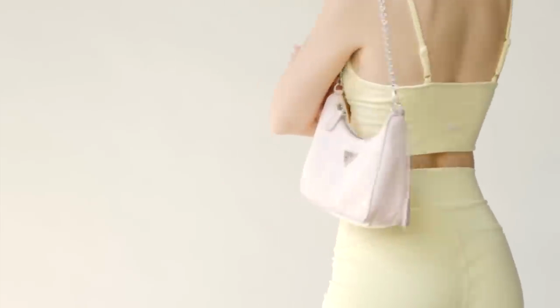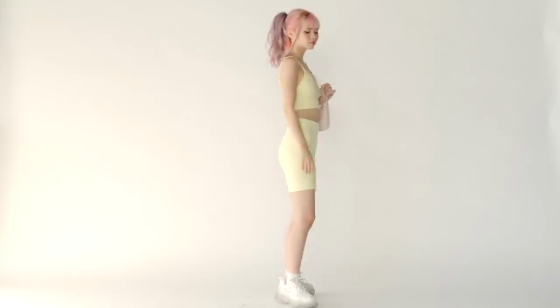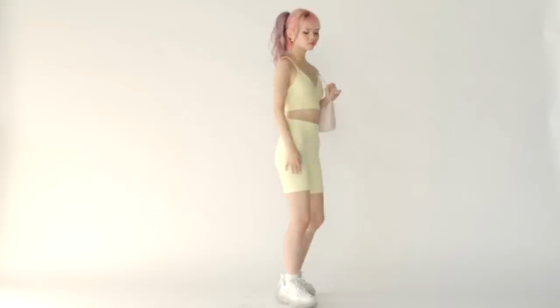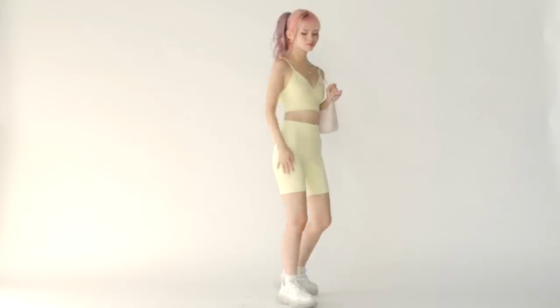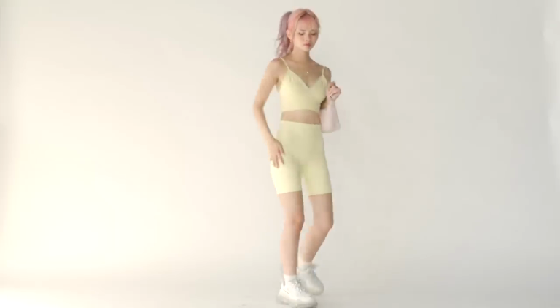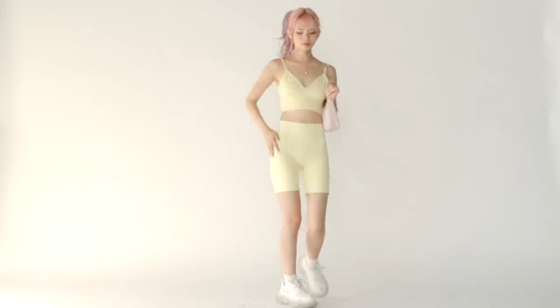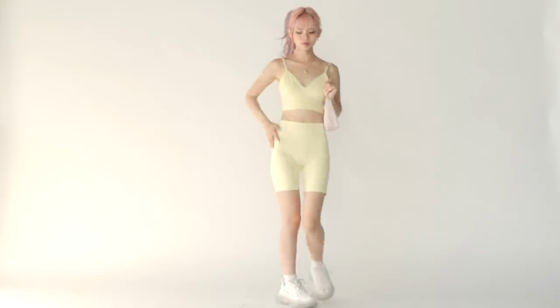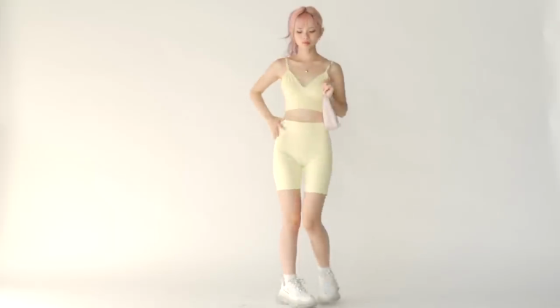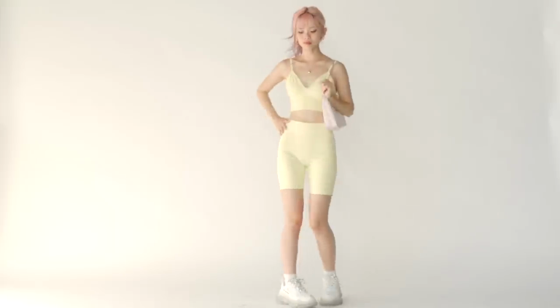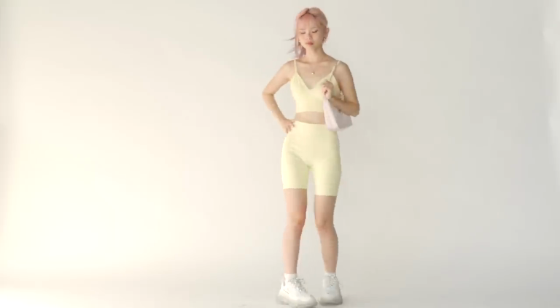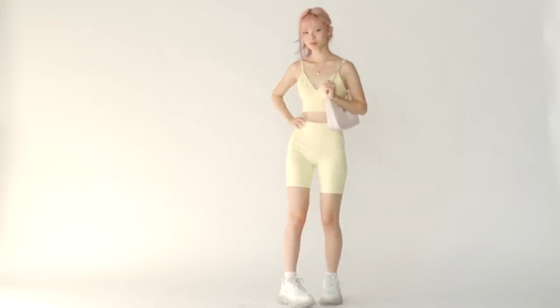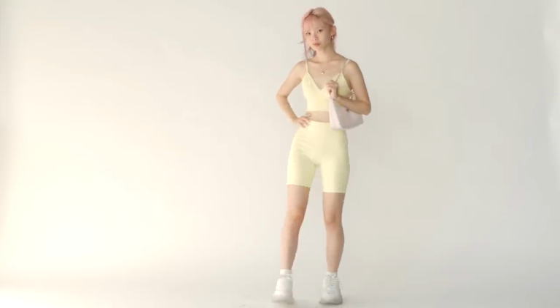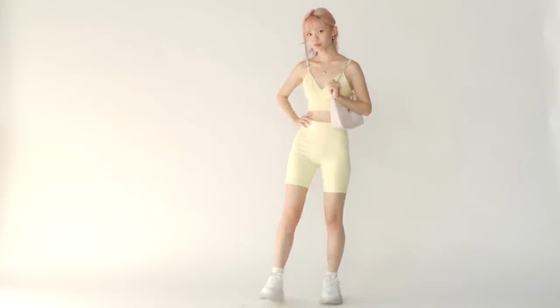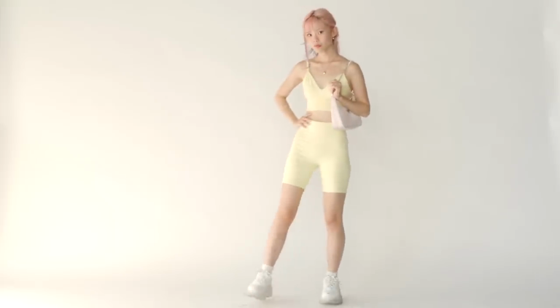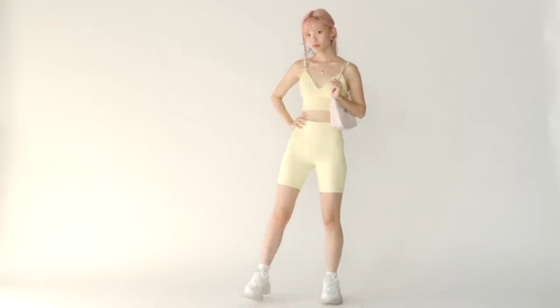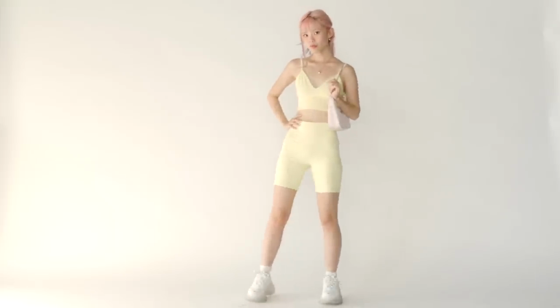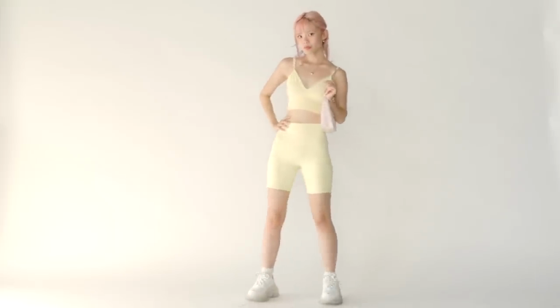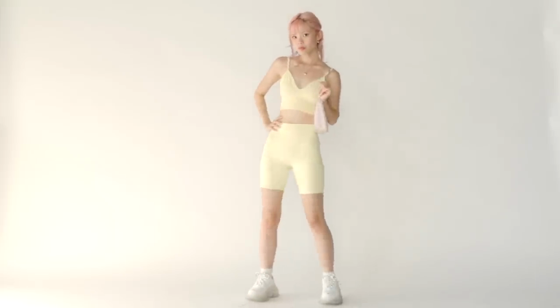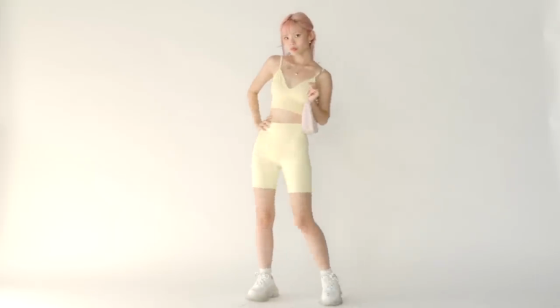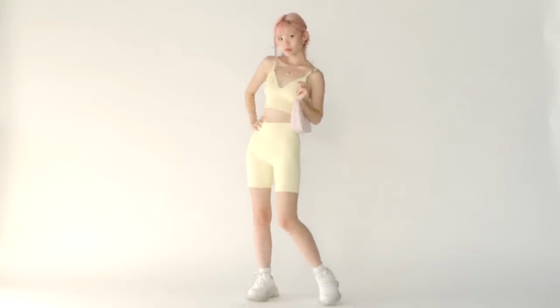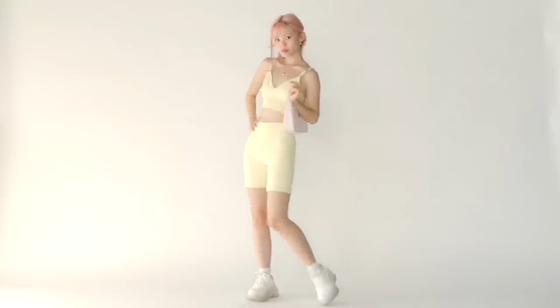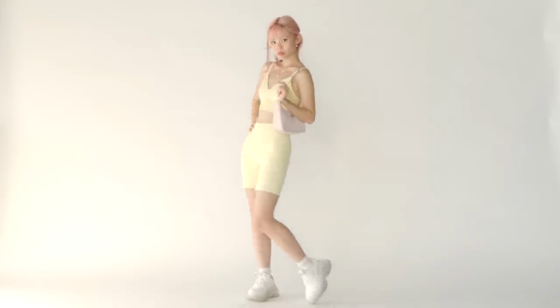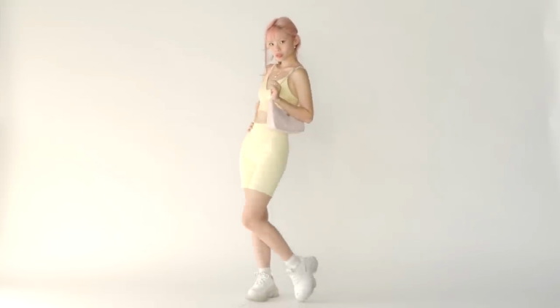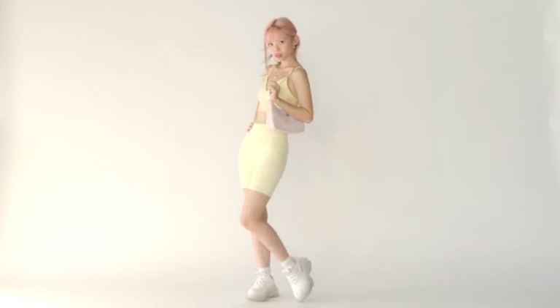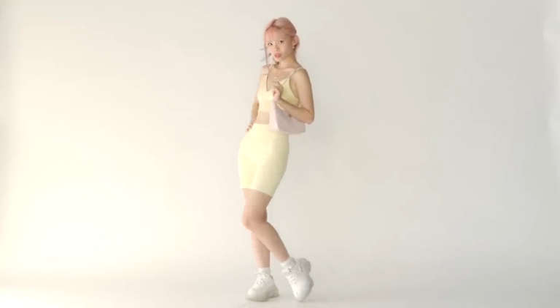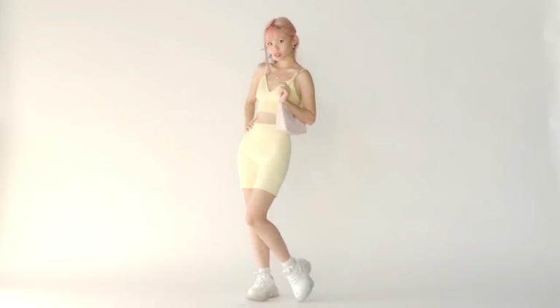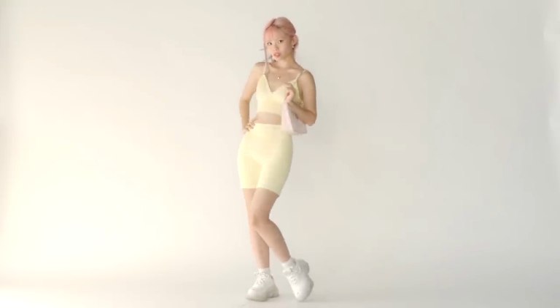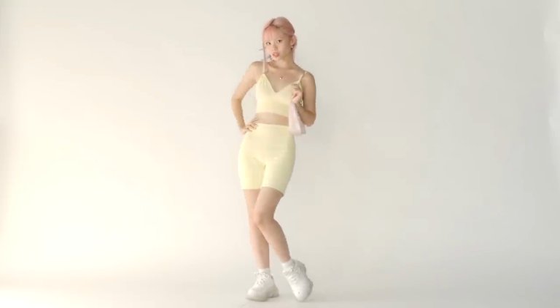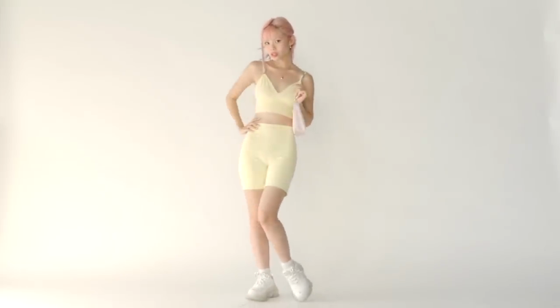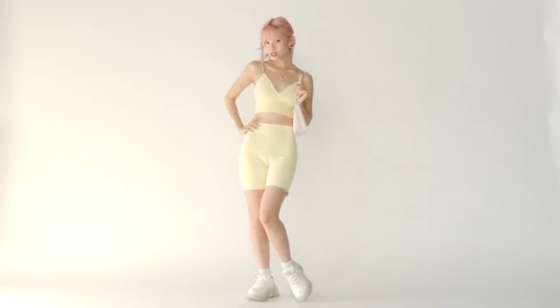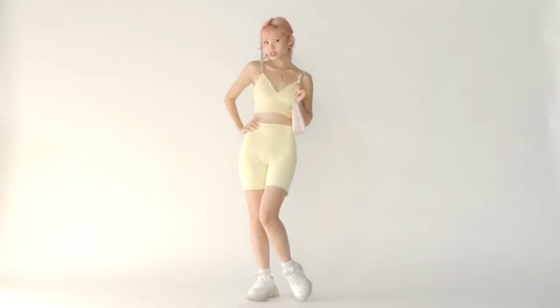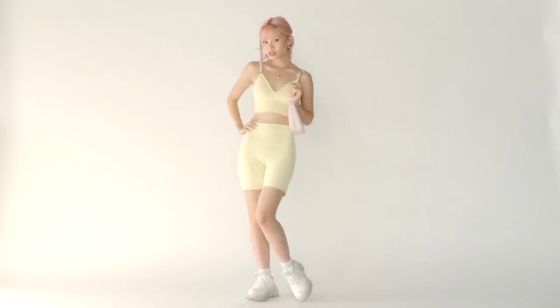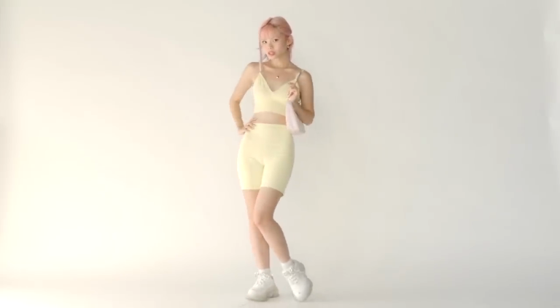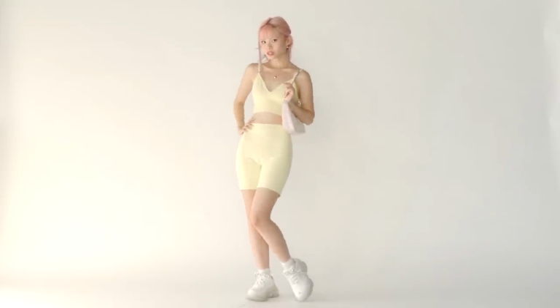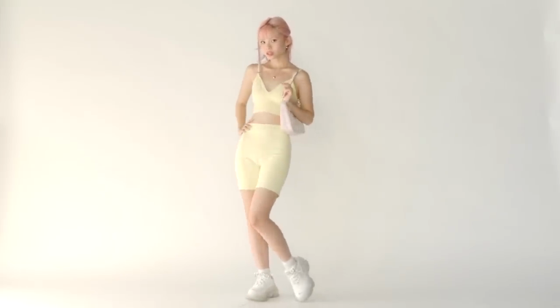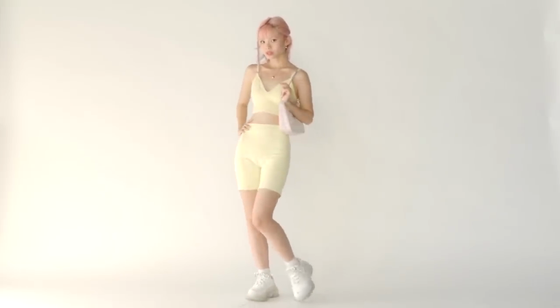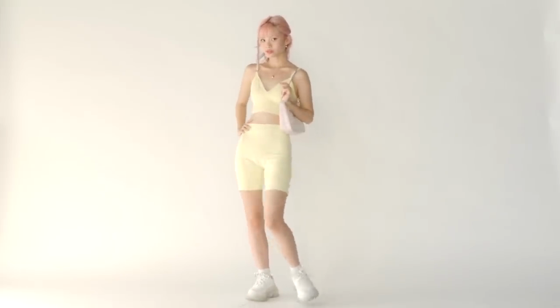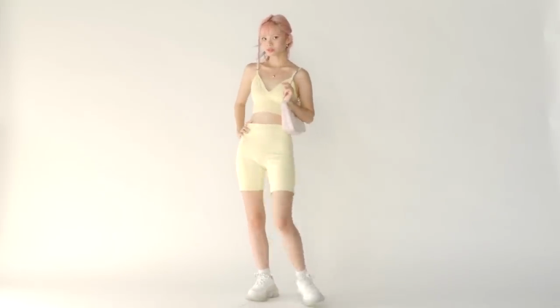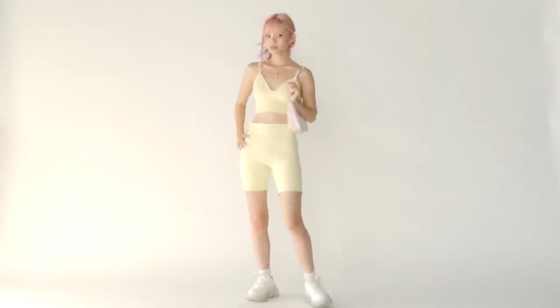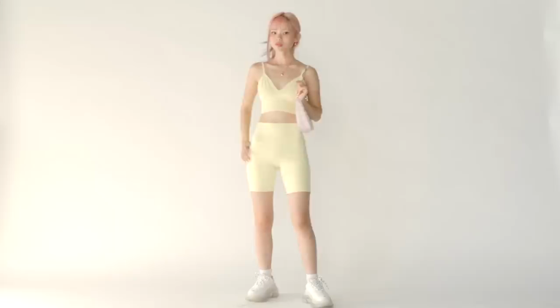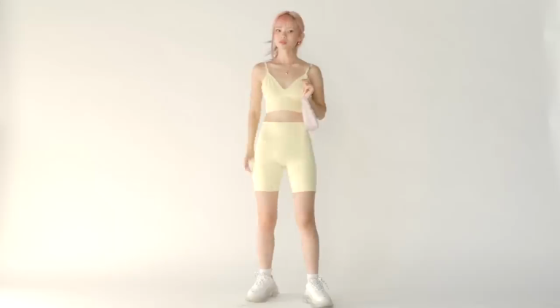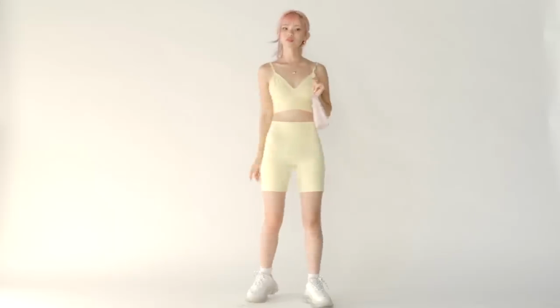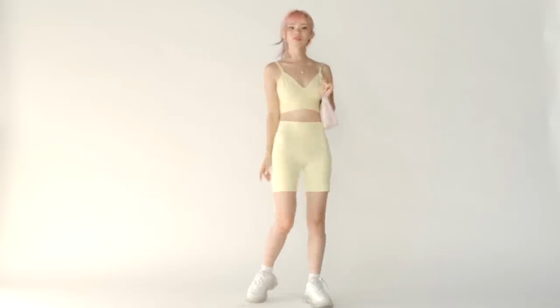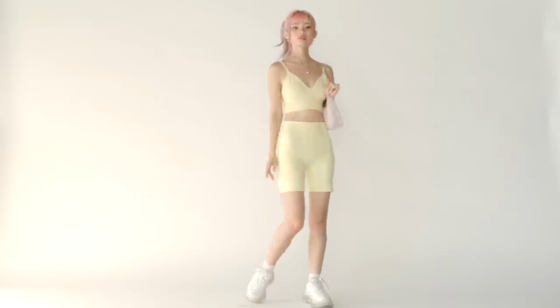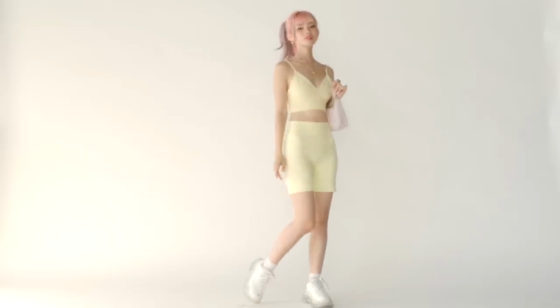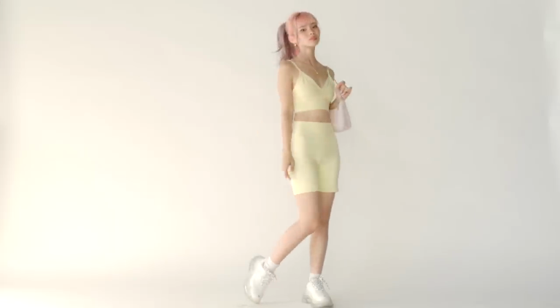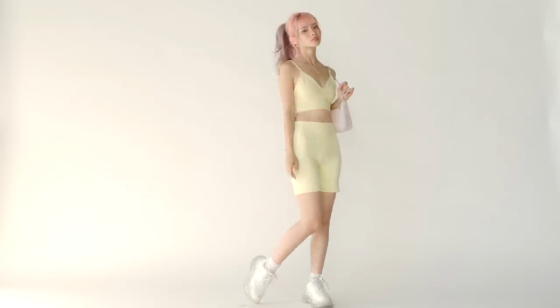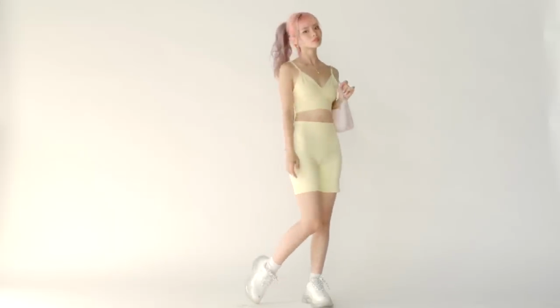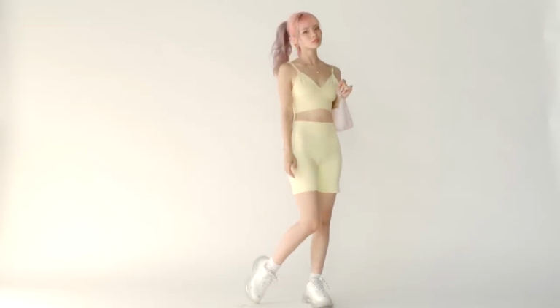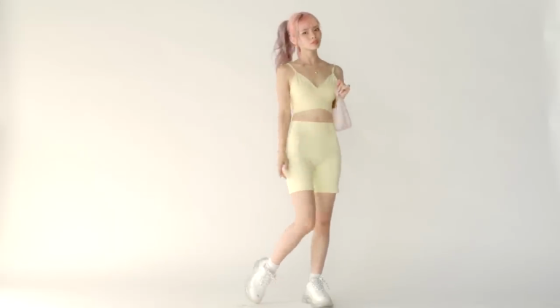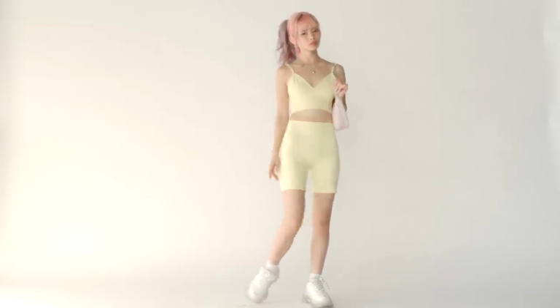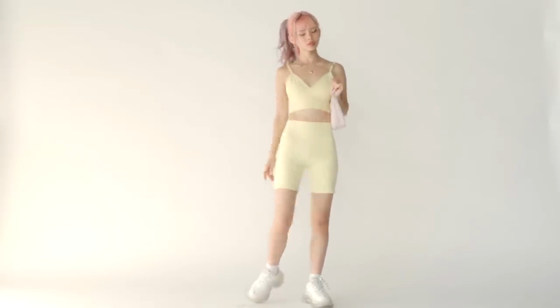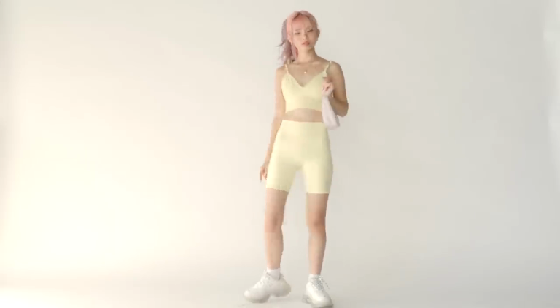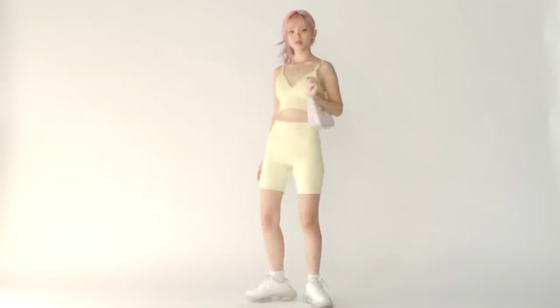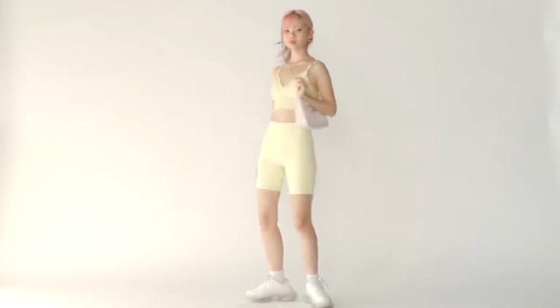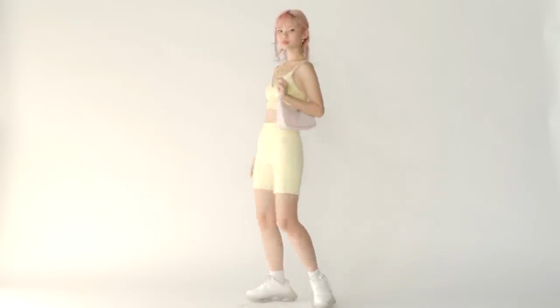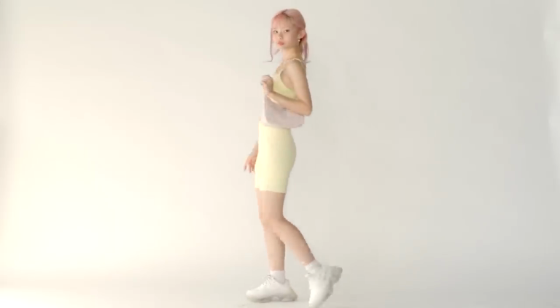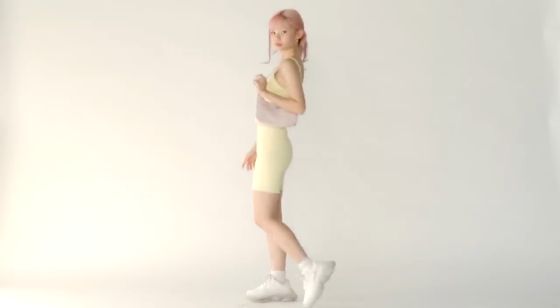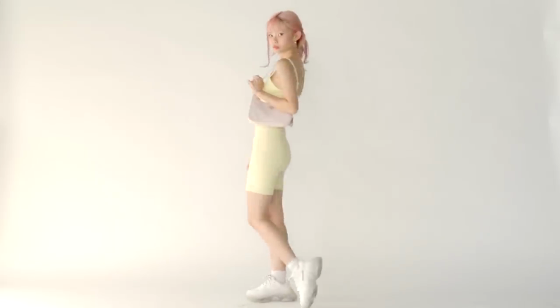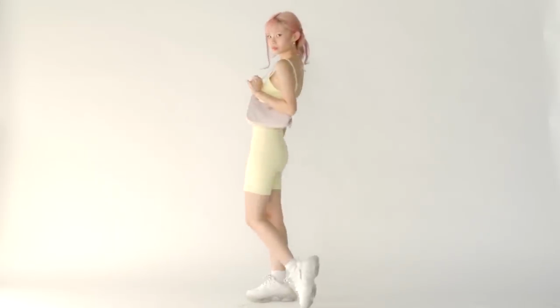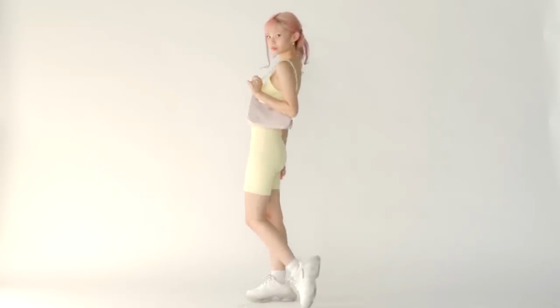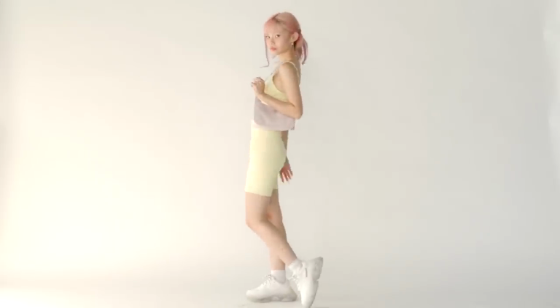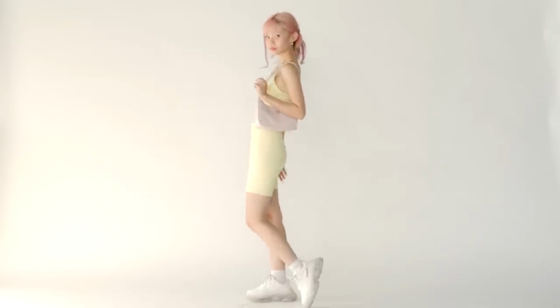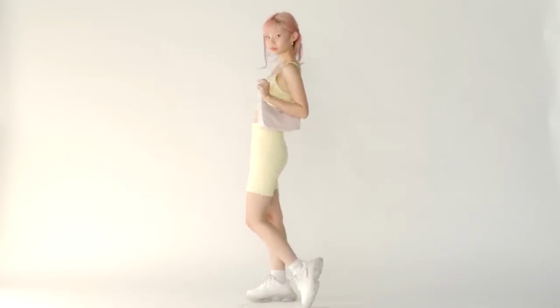For my shoes I'm wearing the Triple S from Balenciaga — it's been a really nice staple in my wardrobe lately.